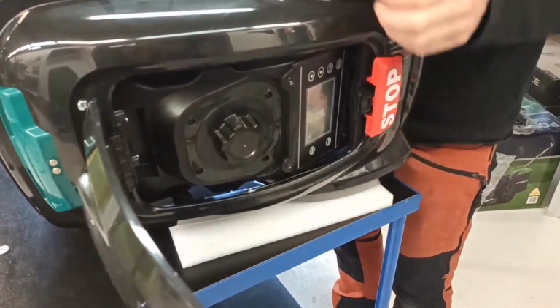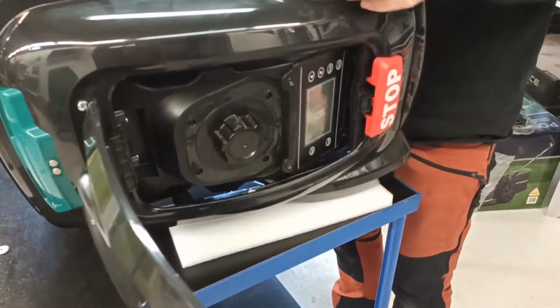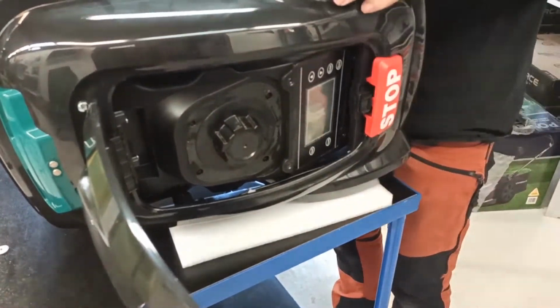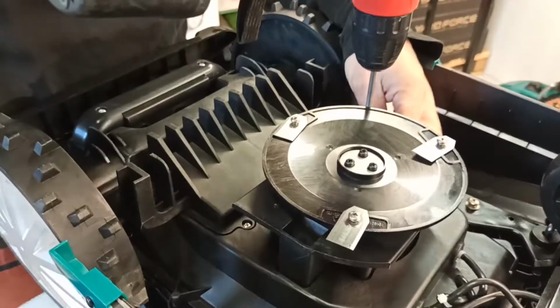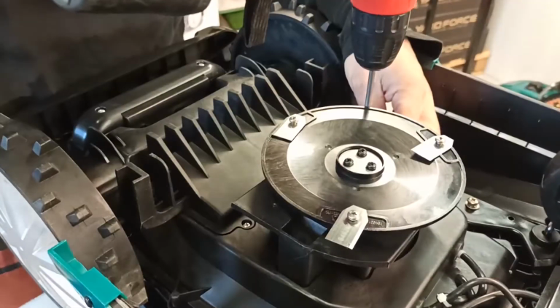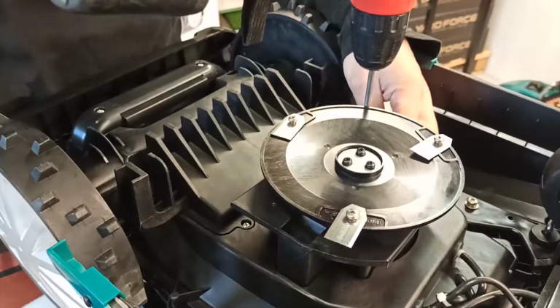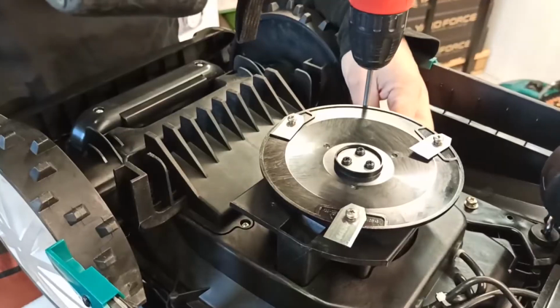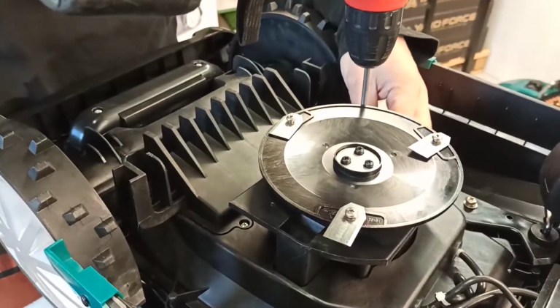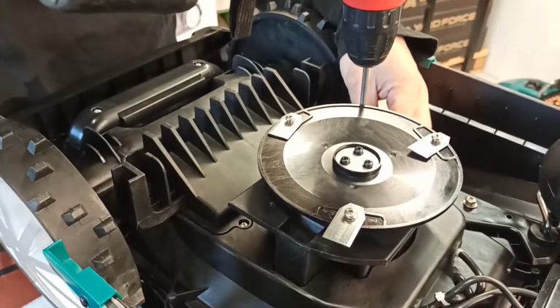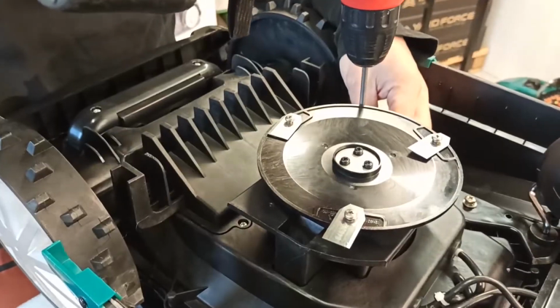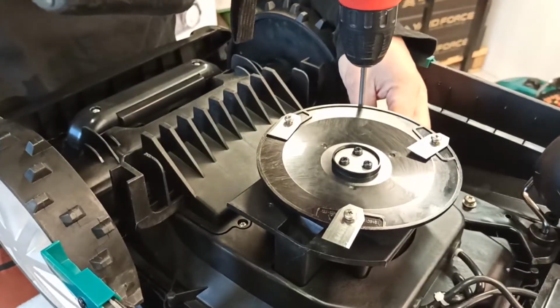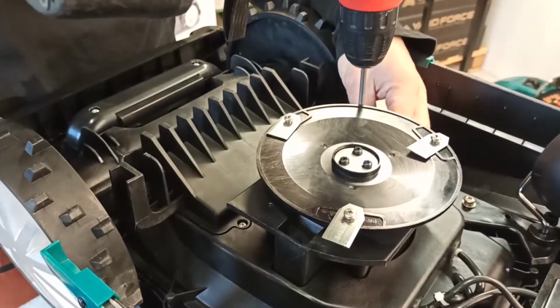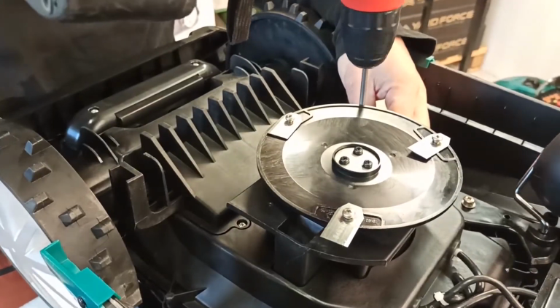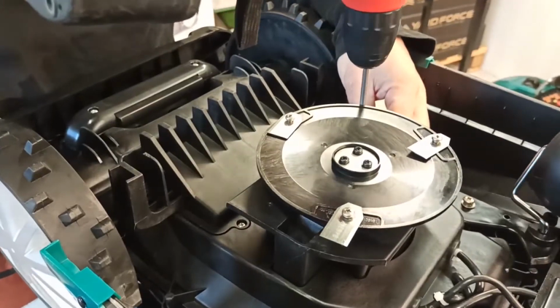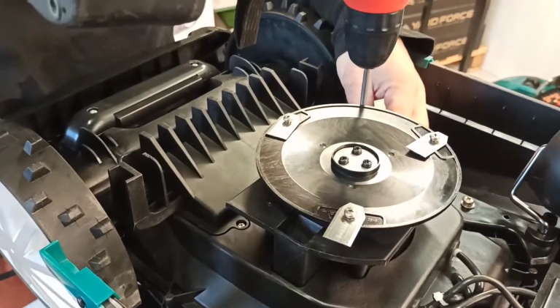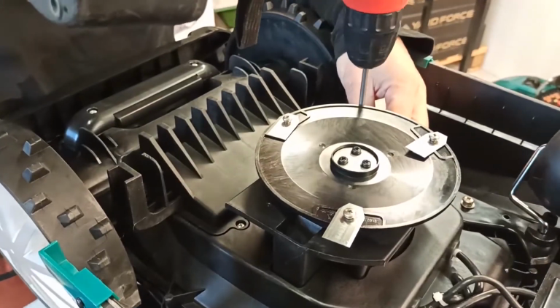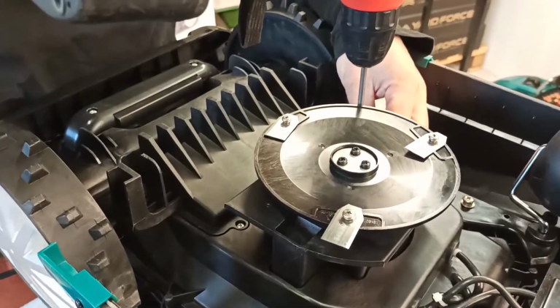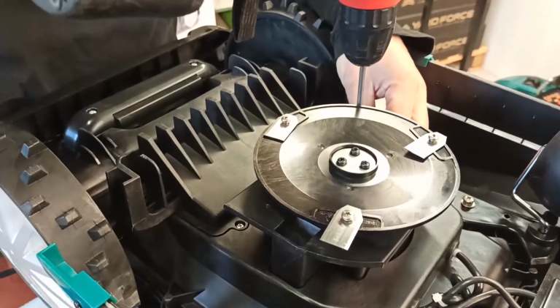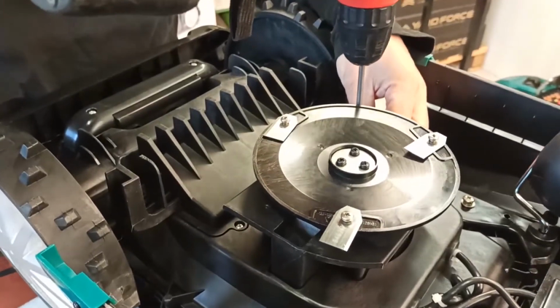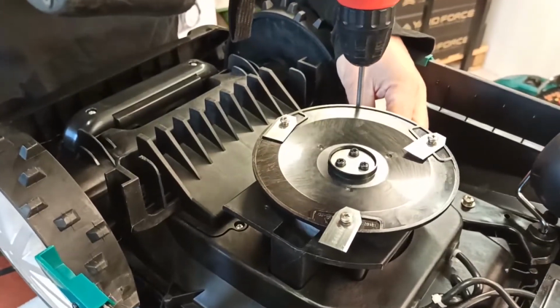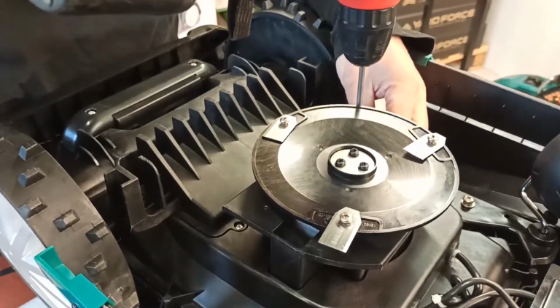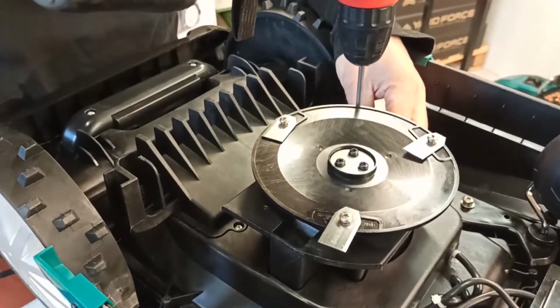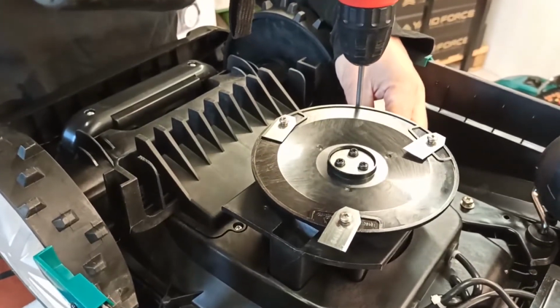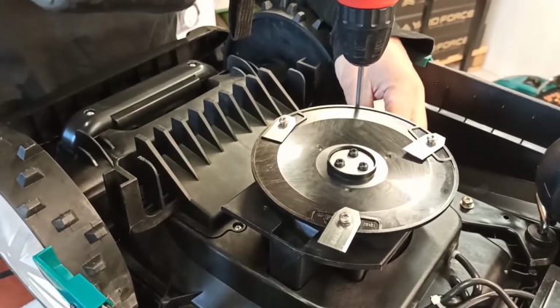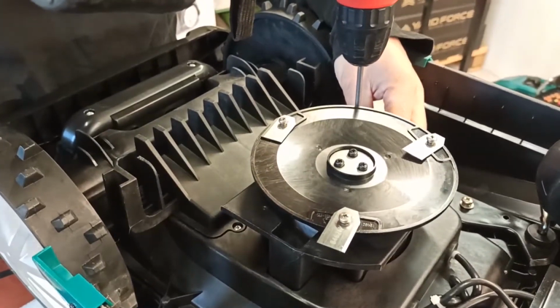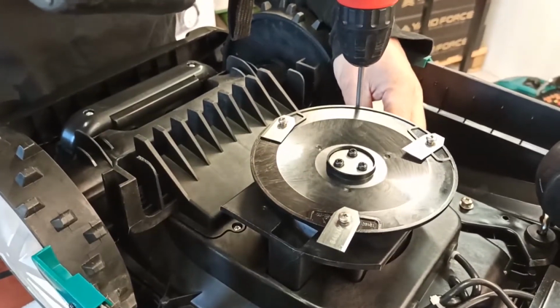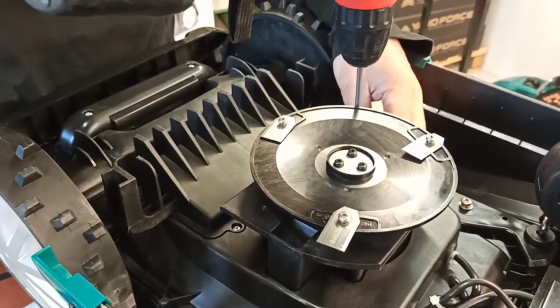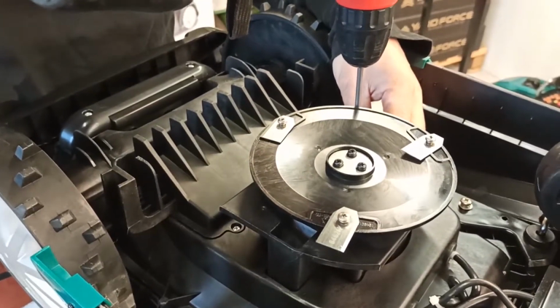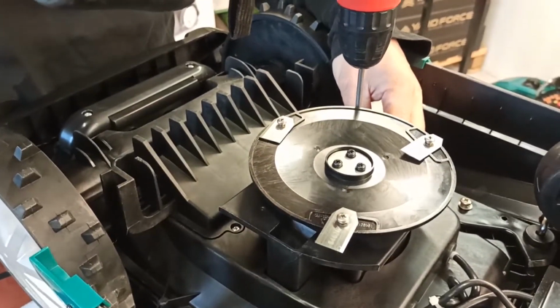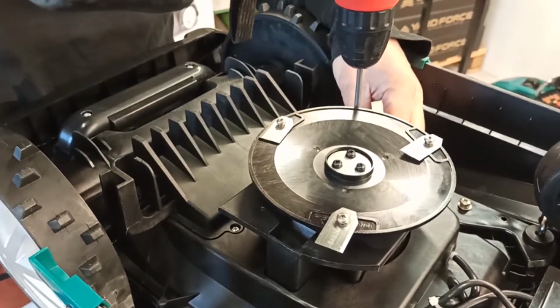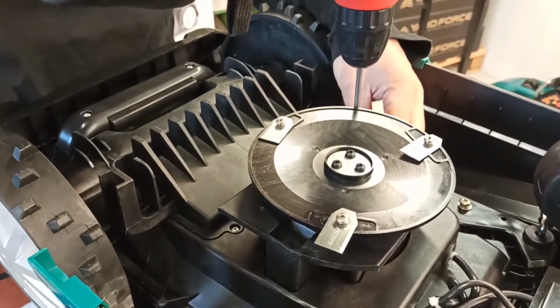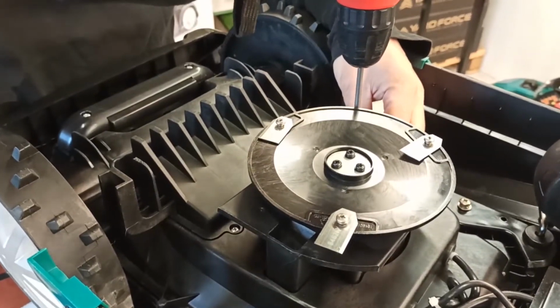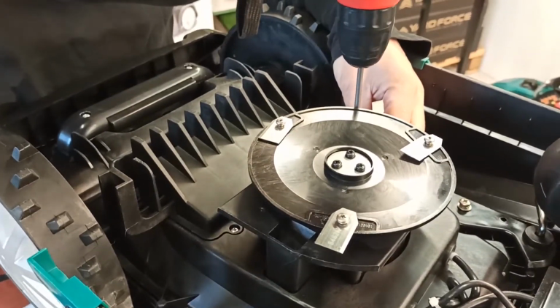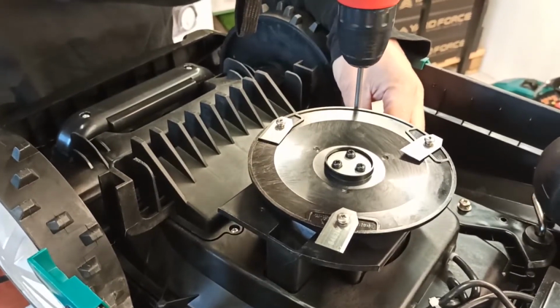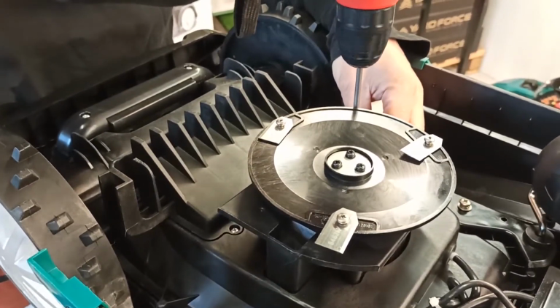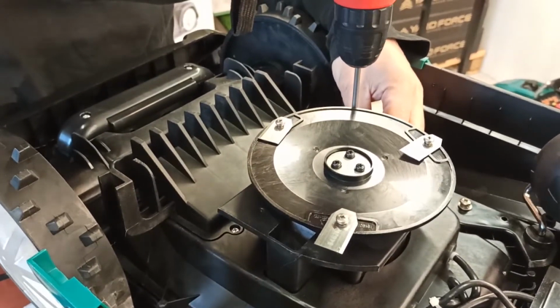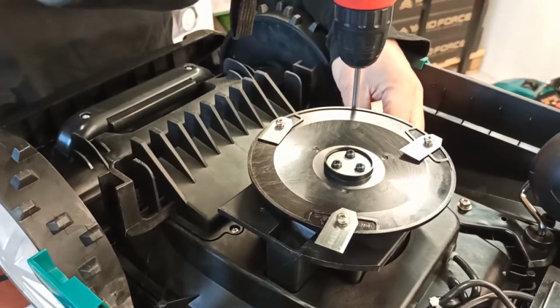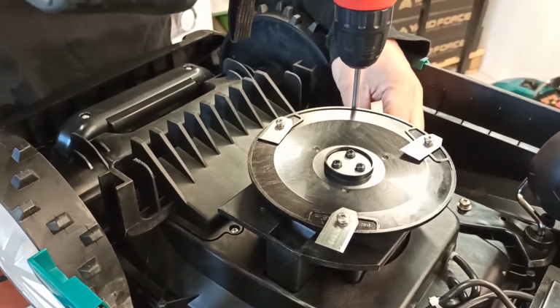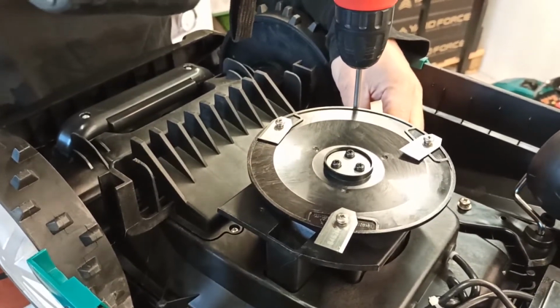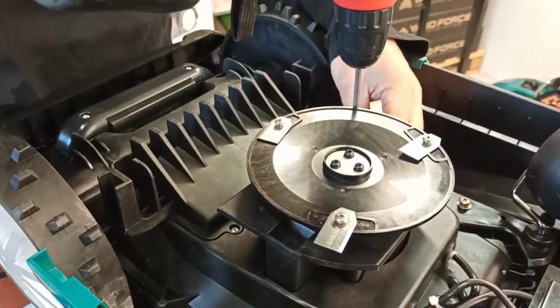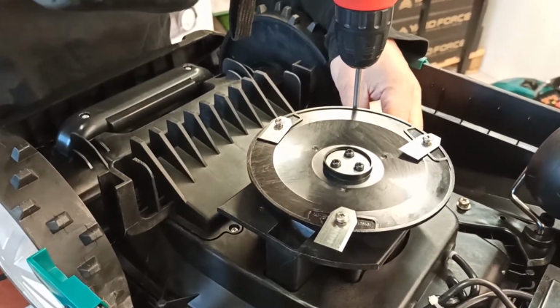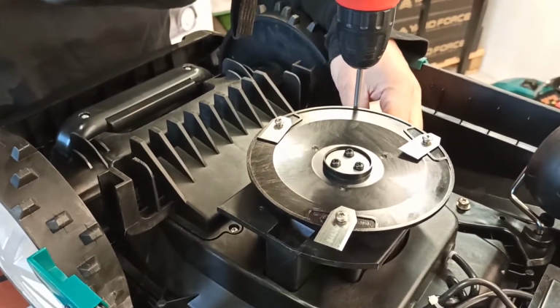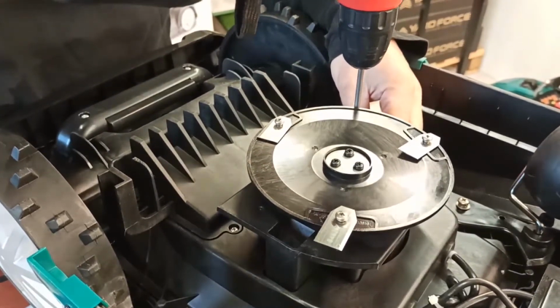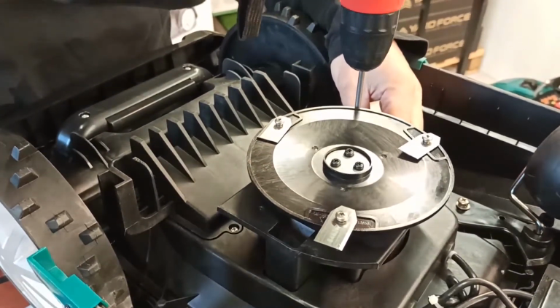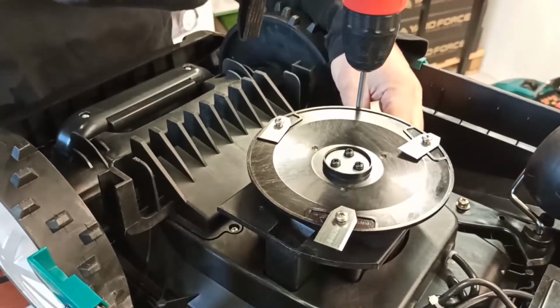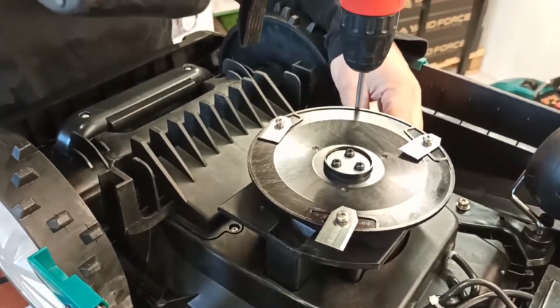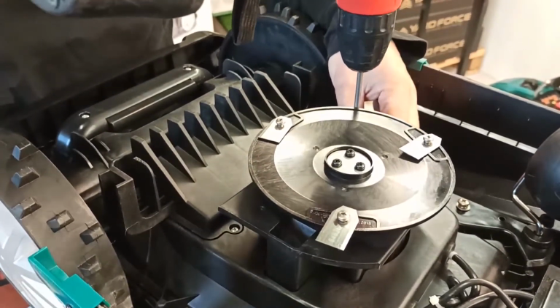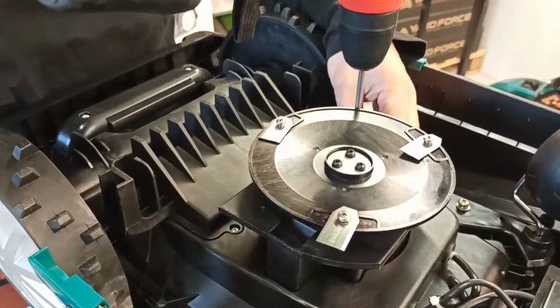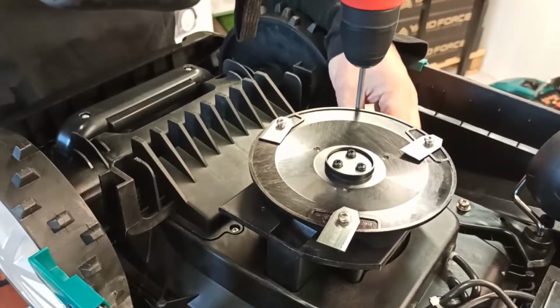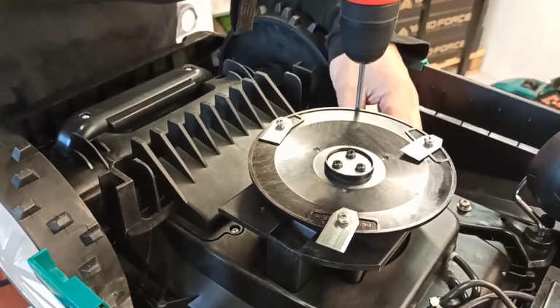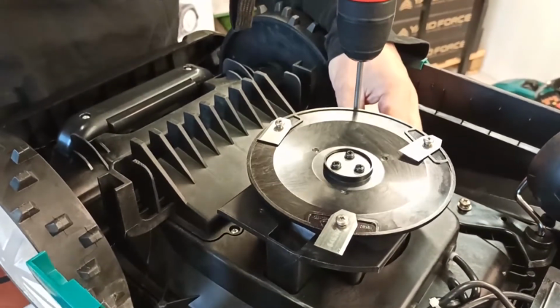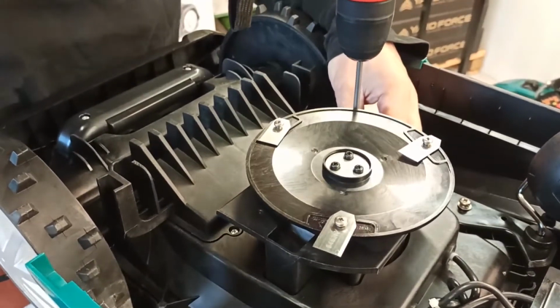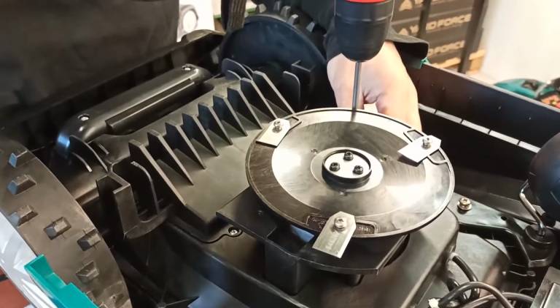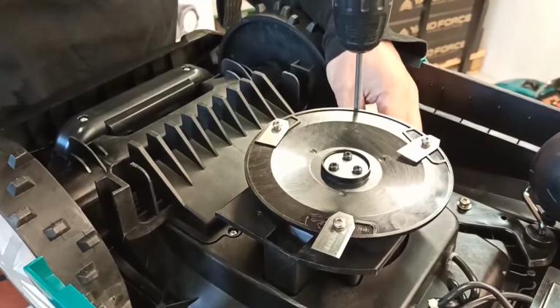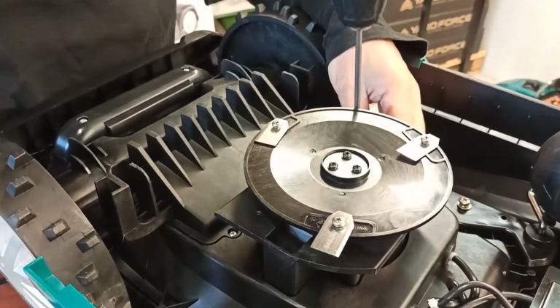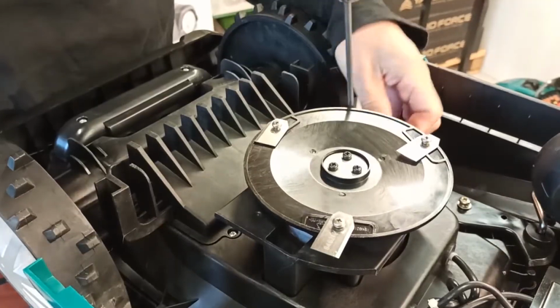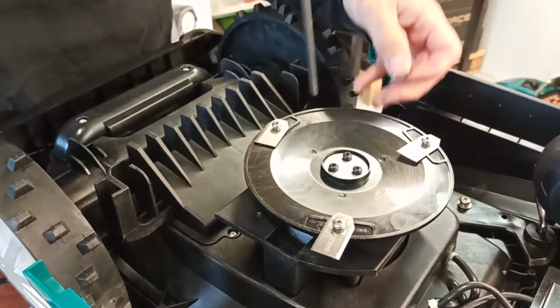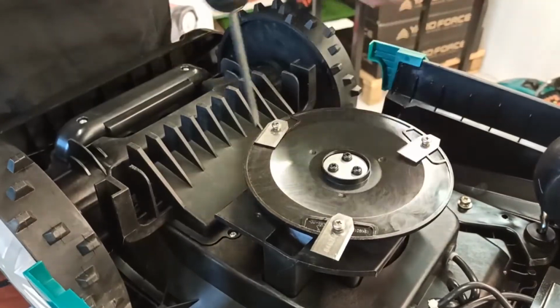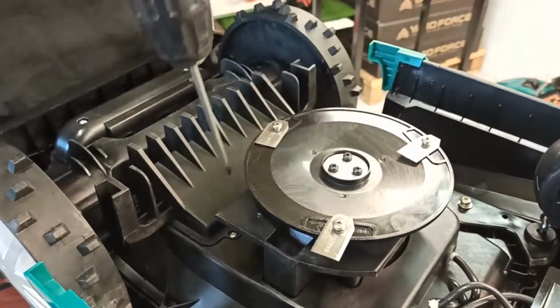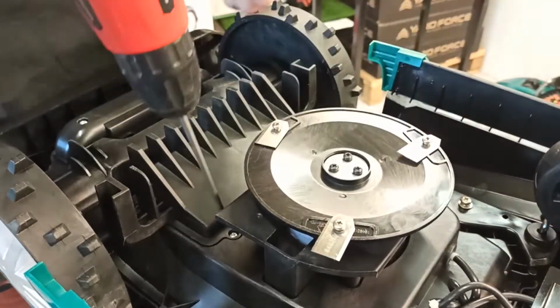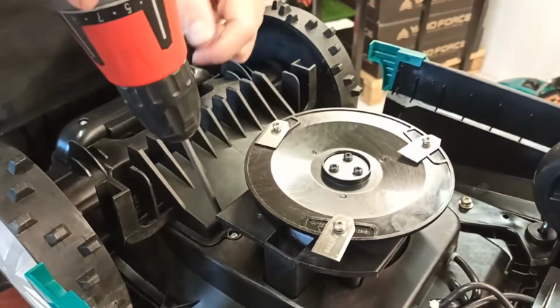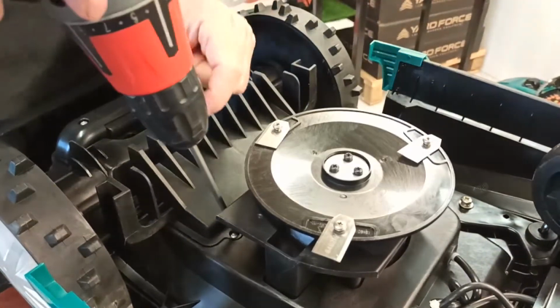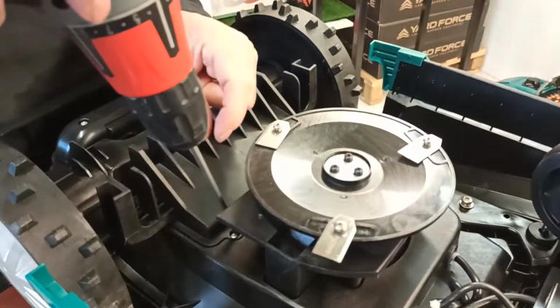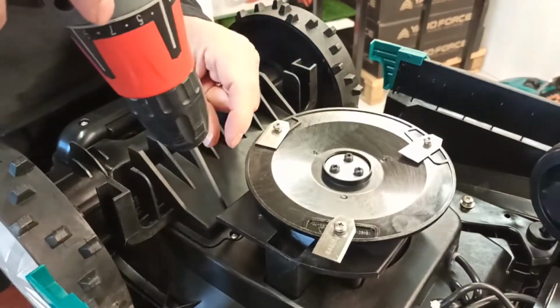Next step is to flip over the mower and unscrew the battery pack cover.